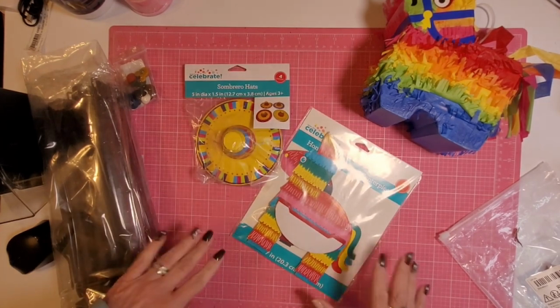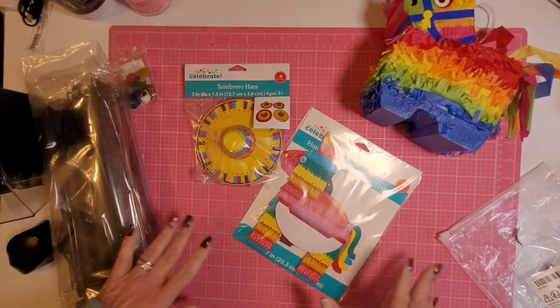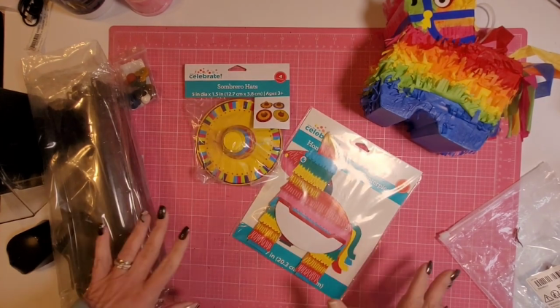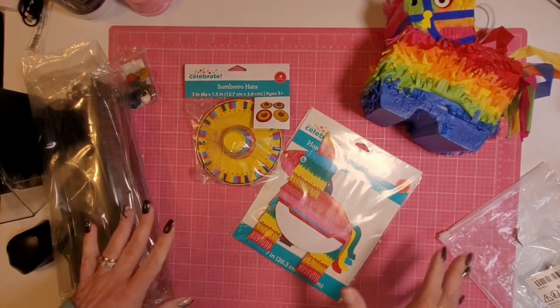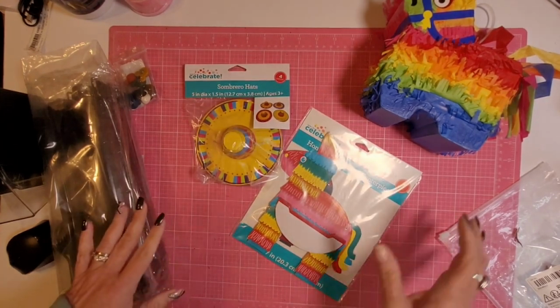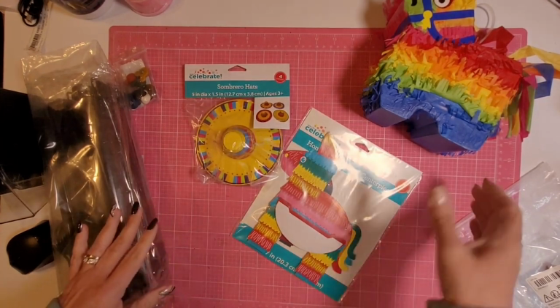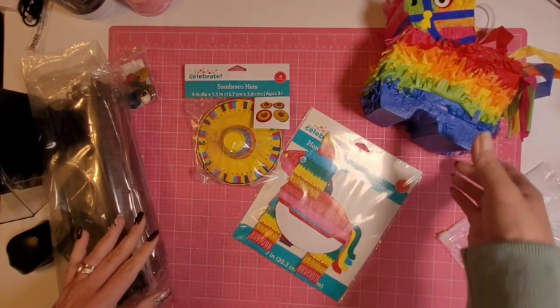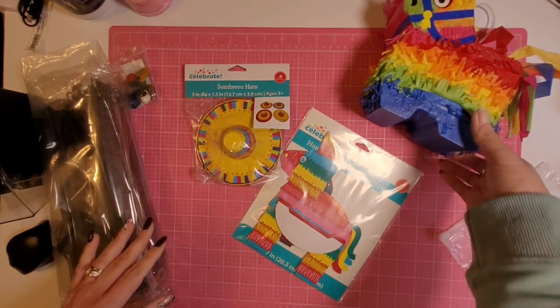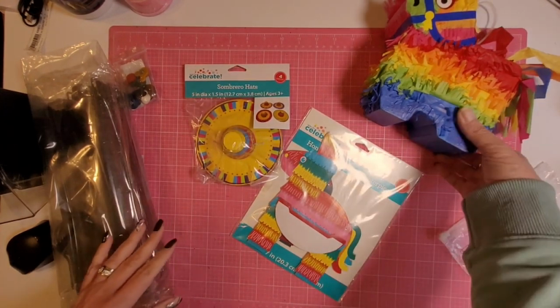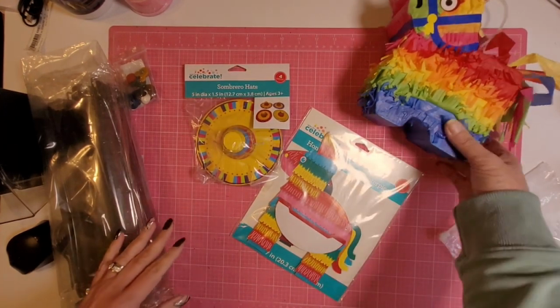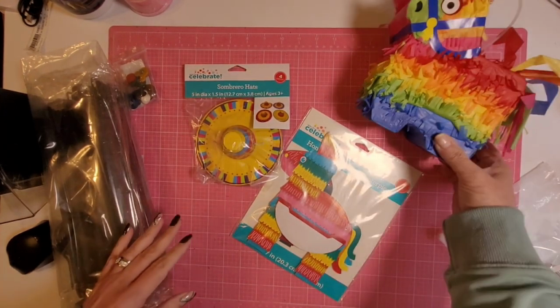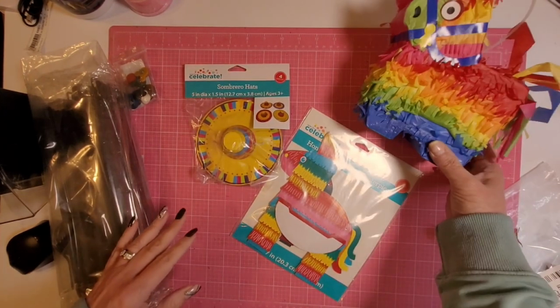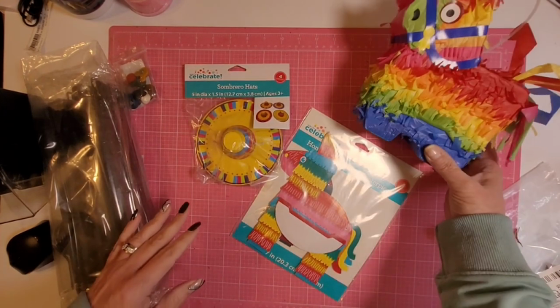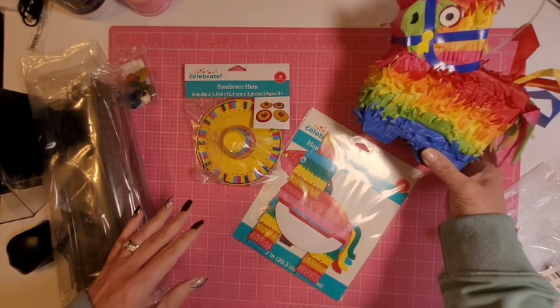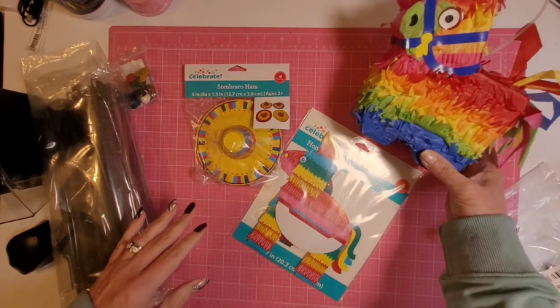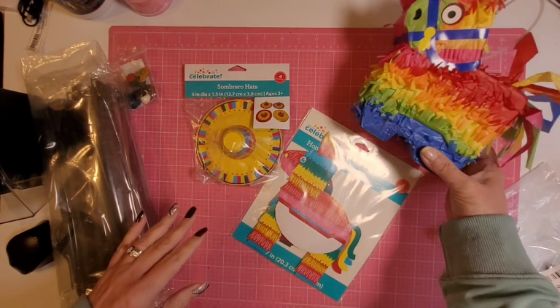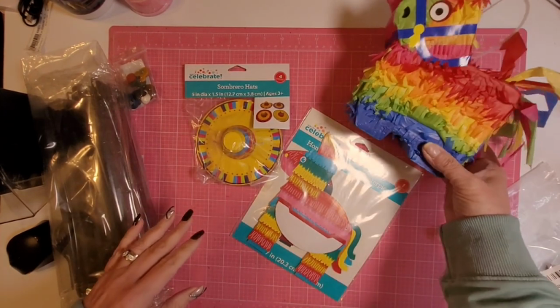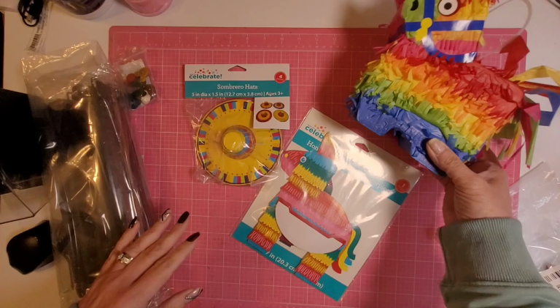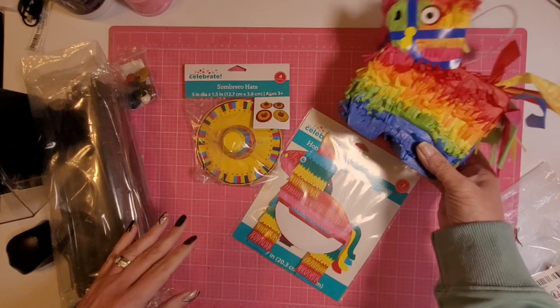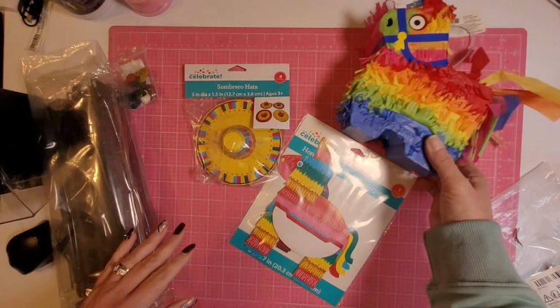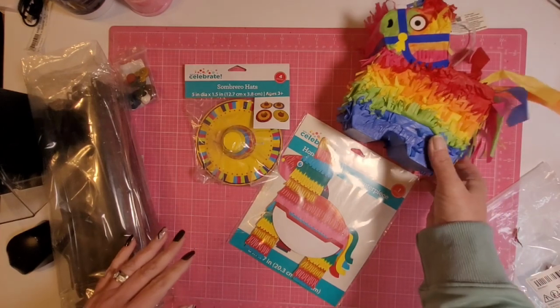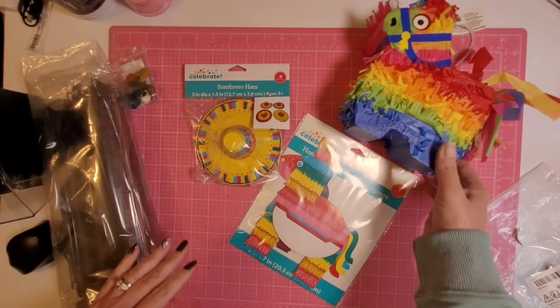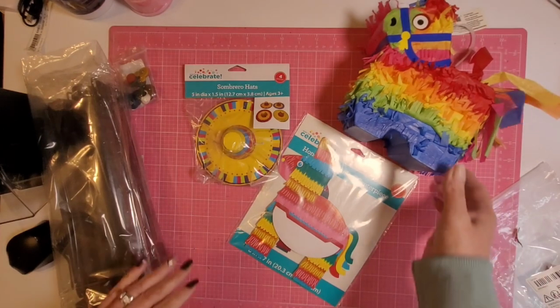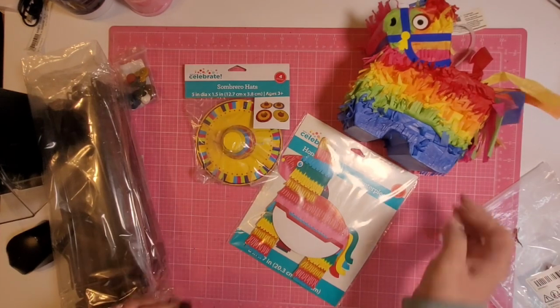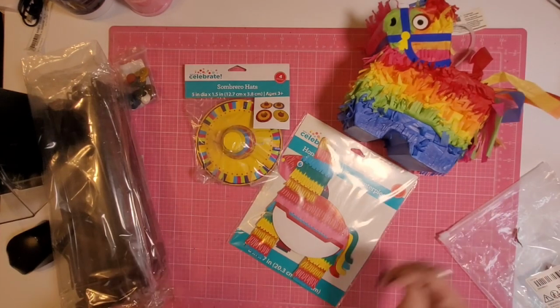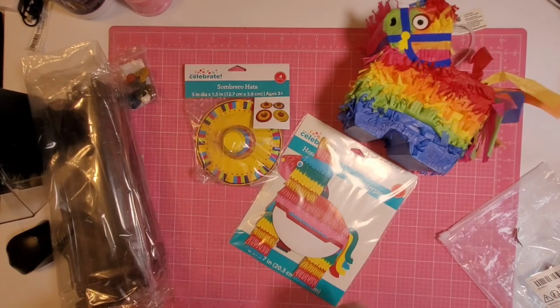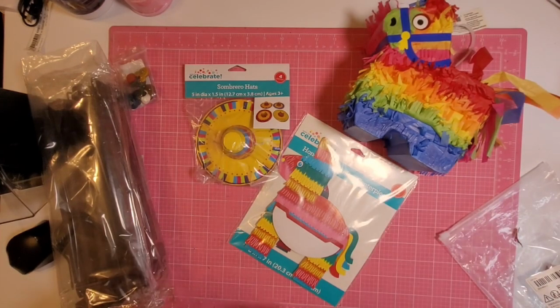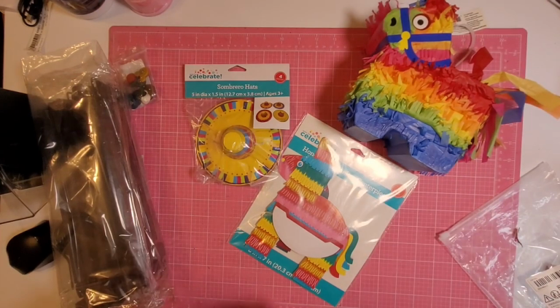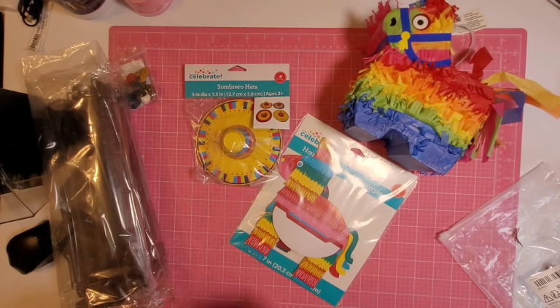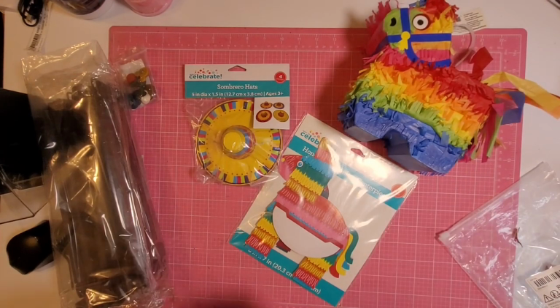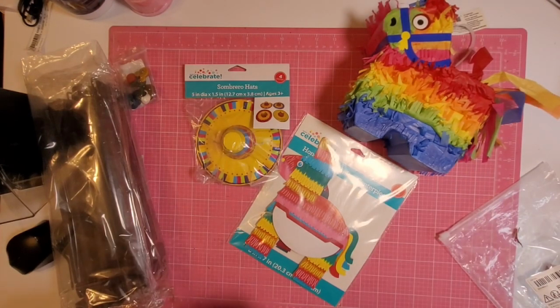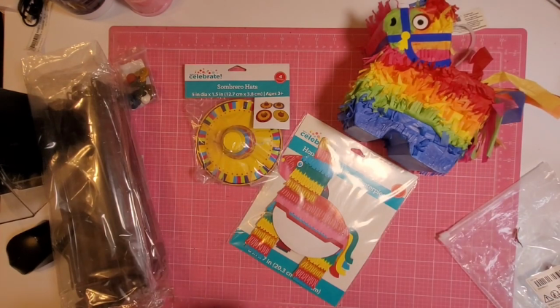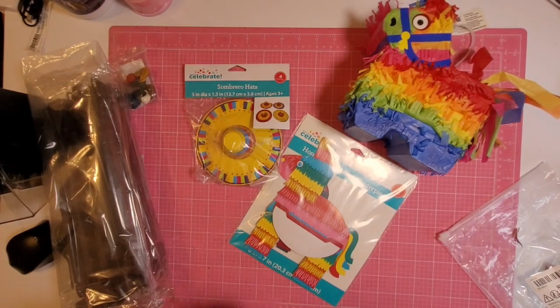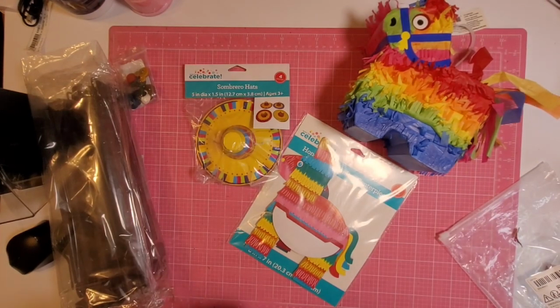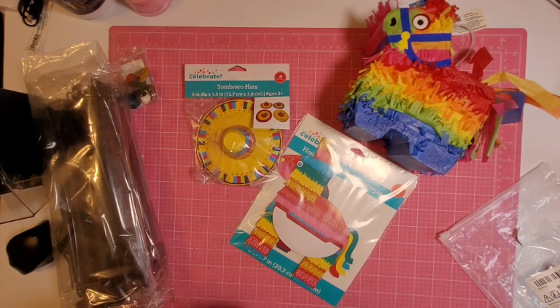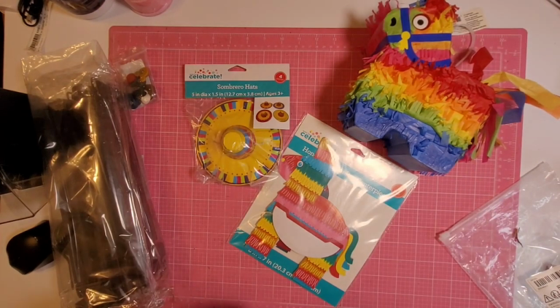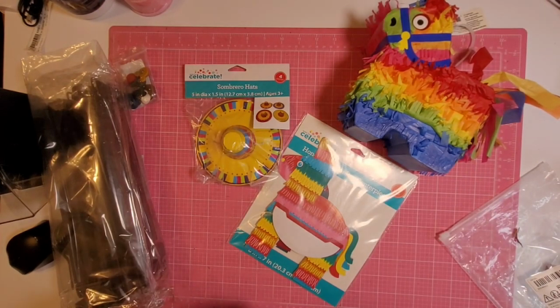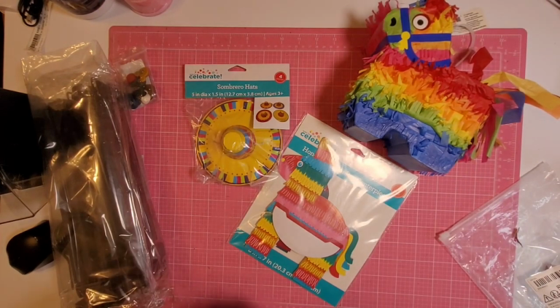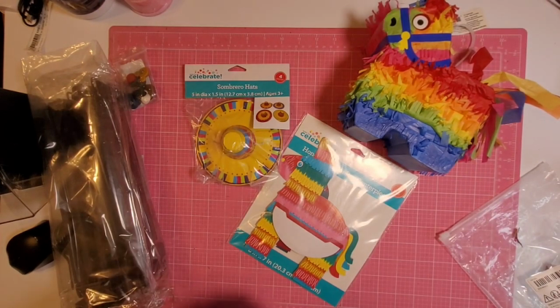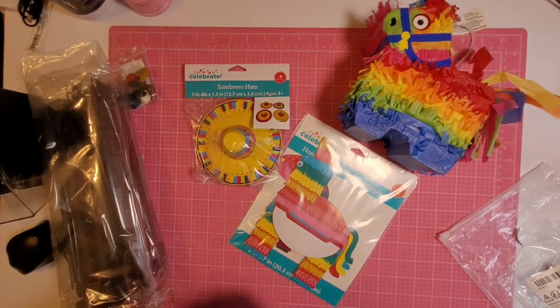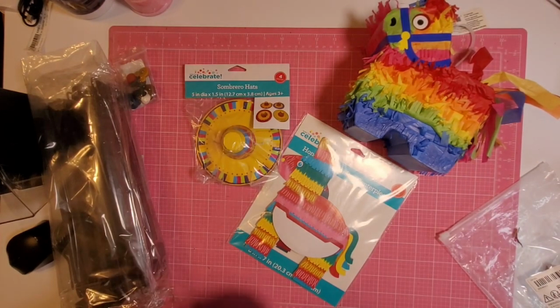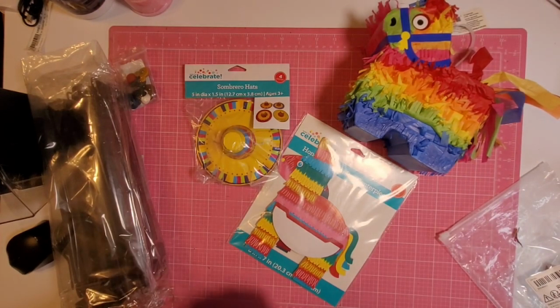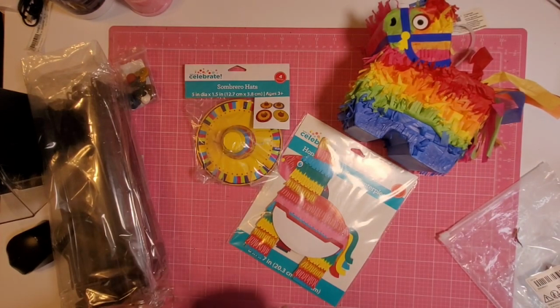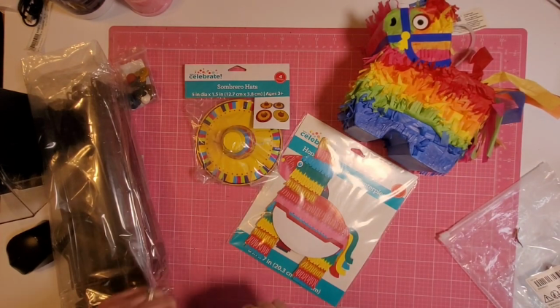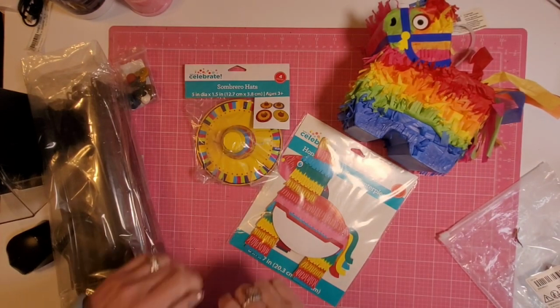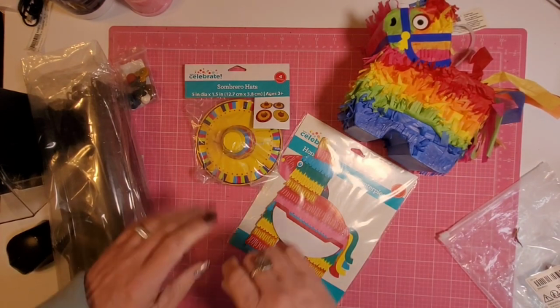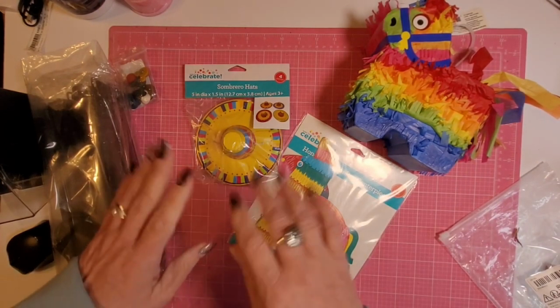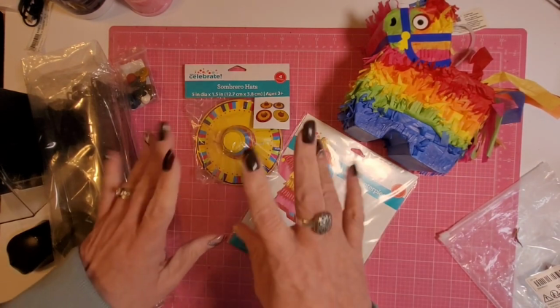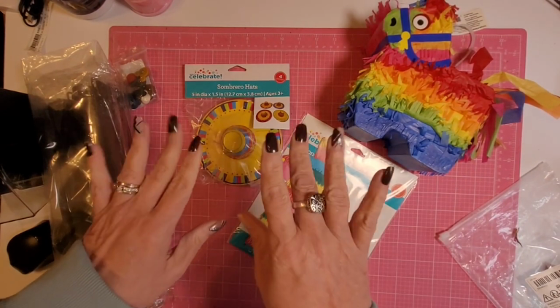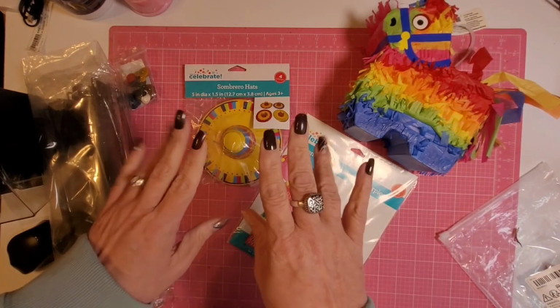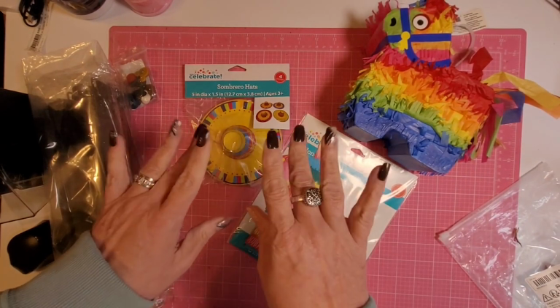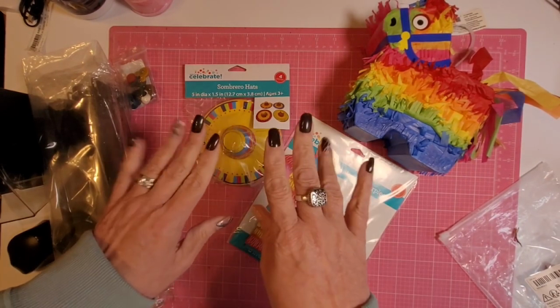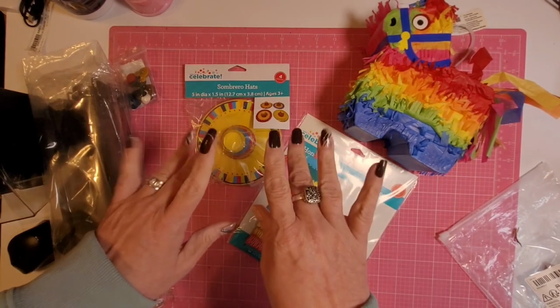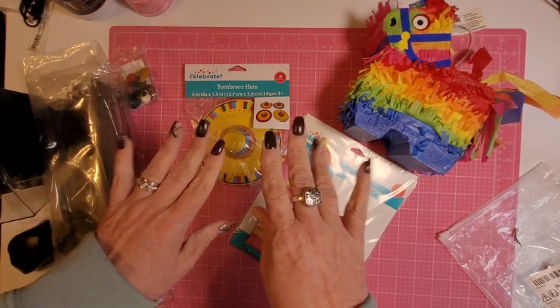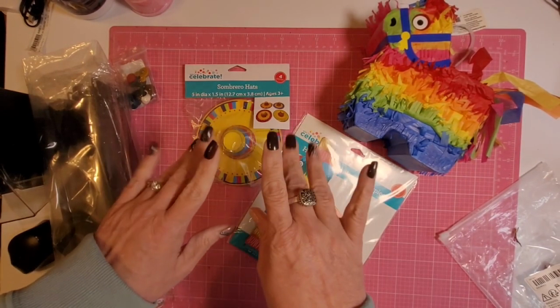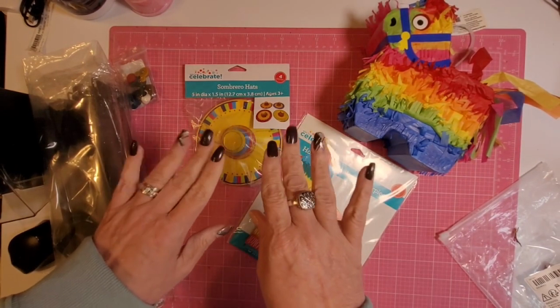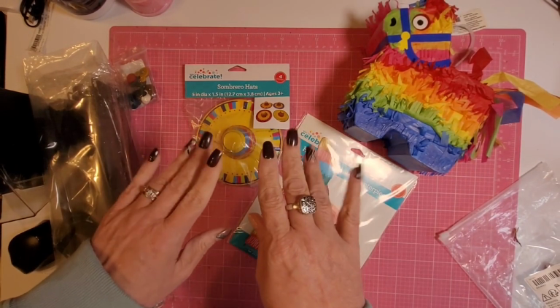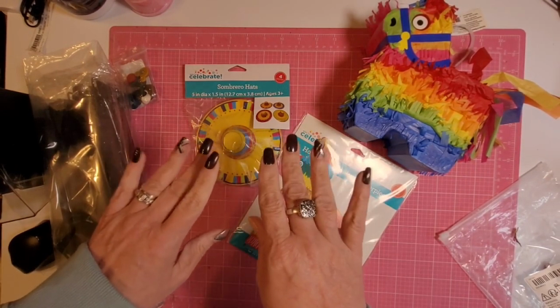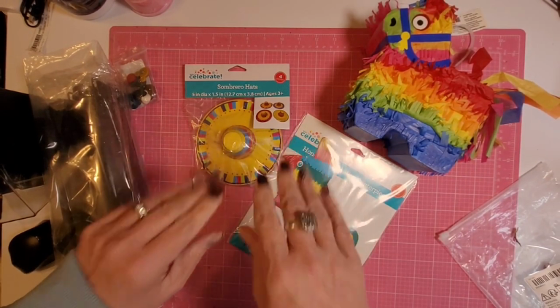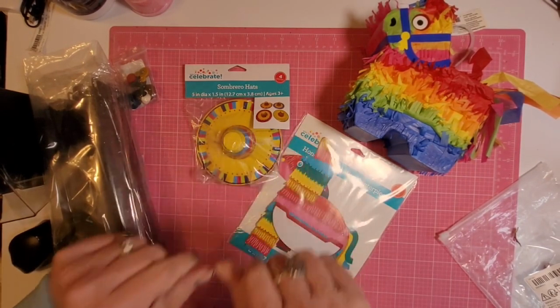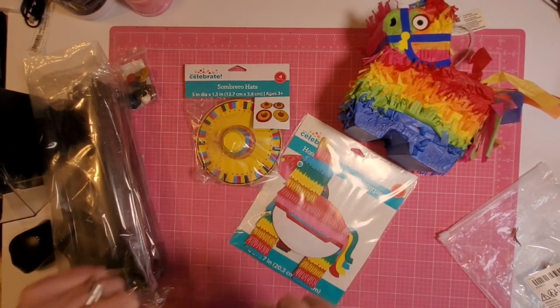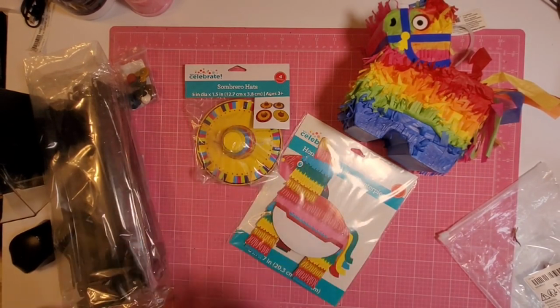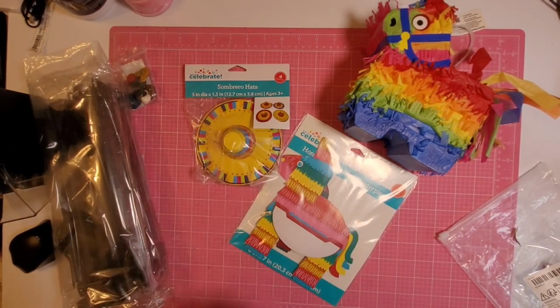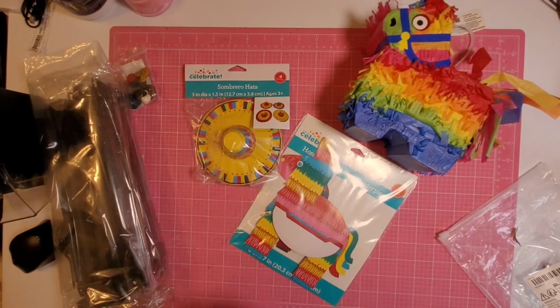Let me know what you think about my haul, and I will see you in the next video. Have a fab day.